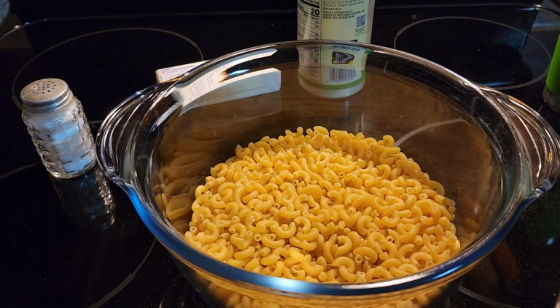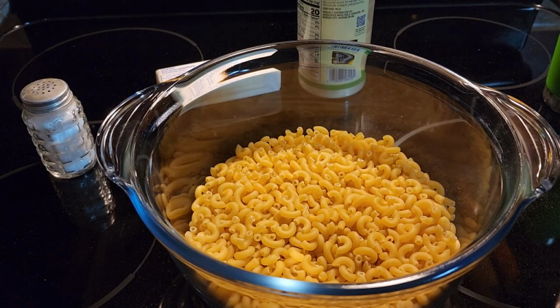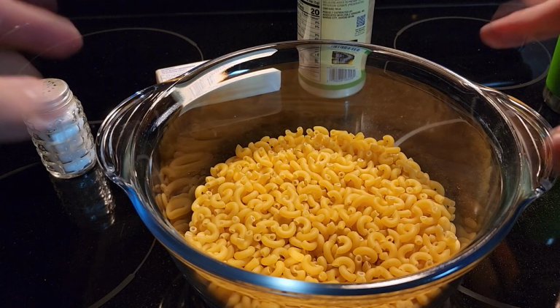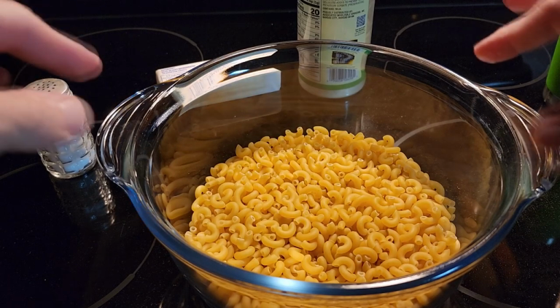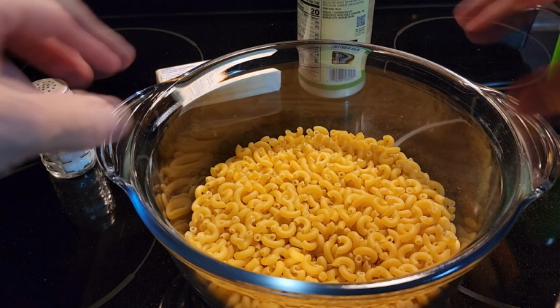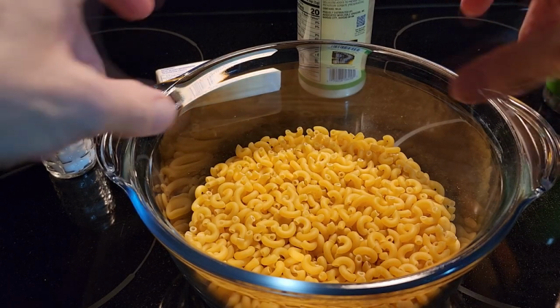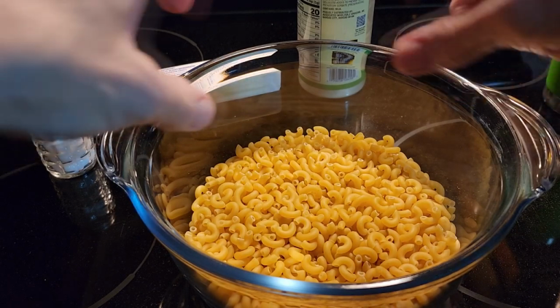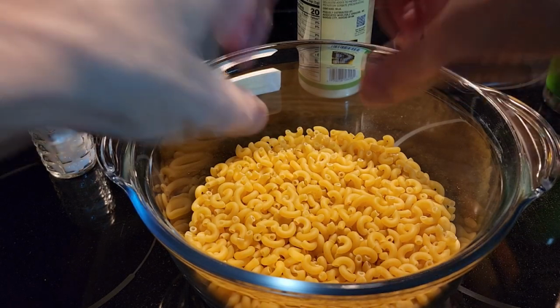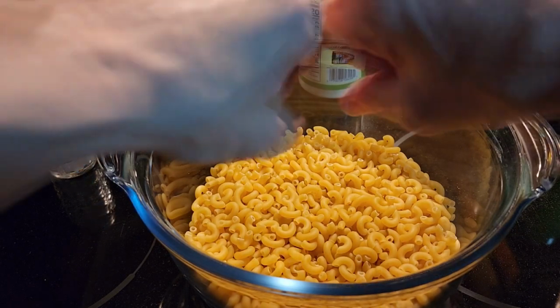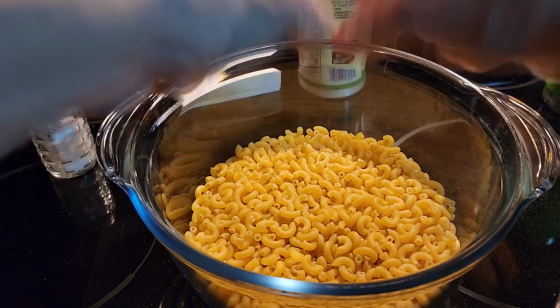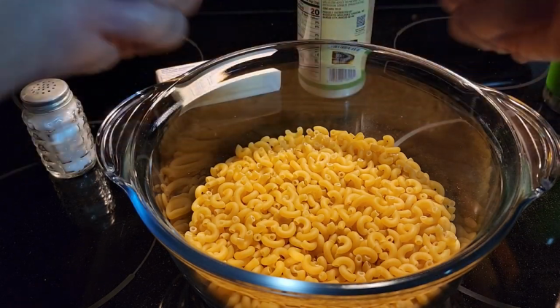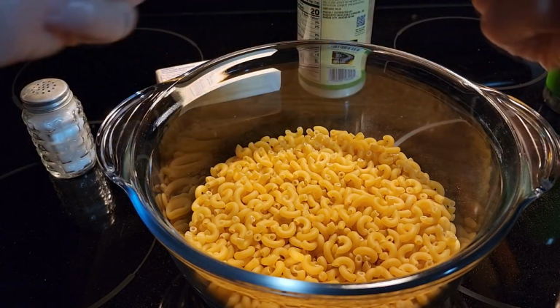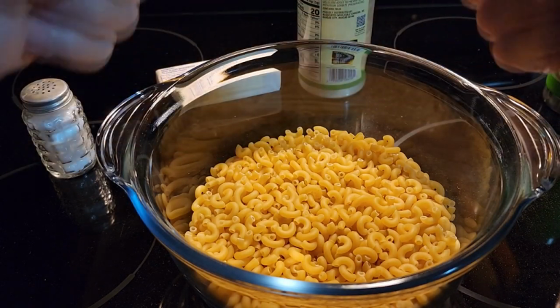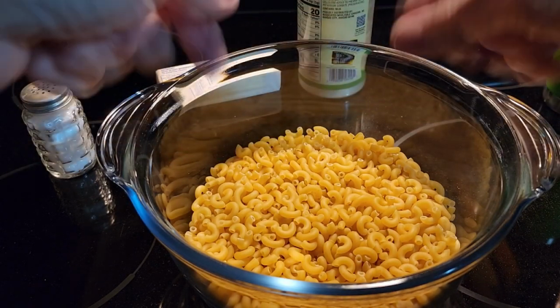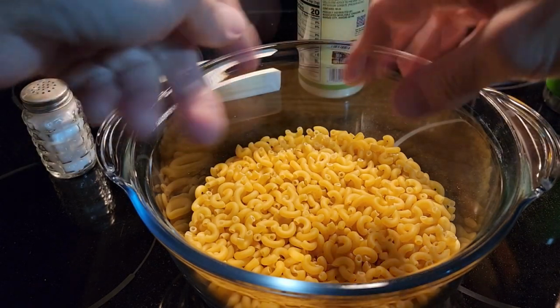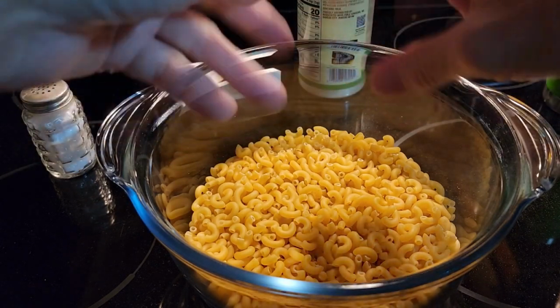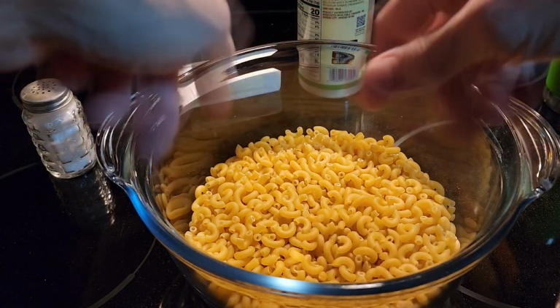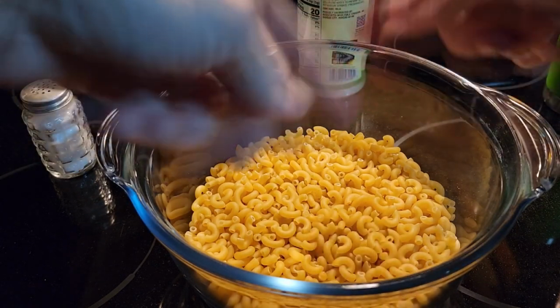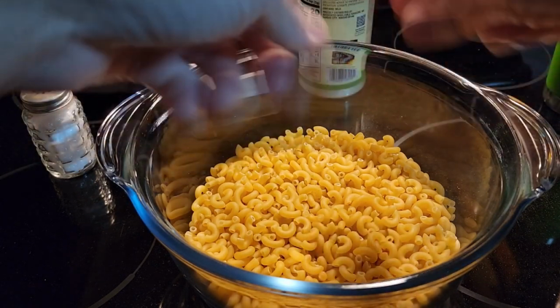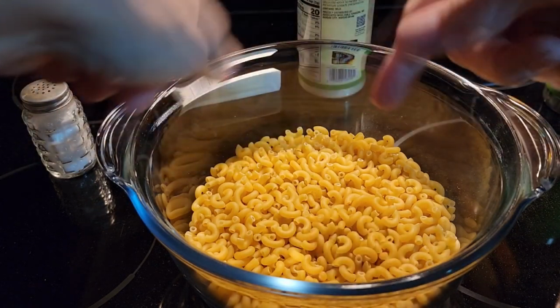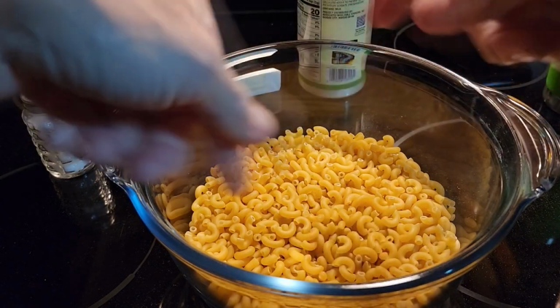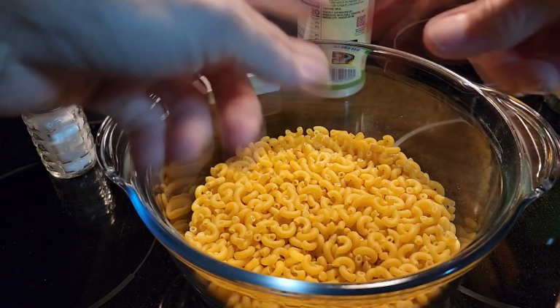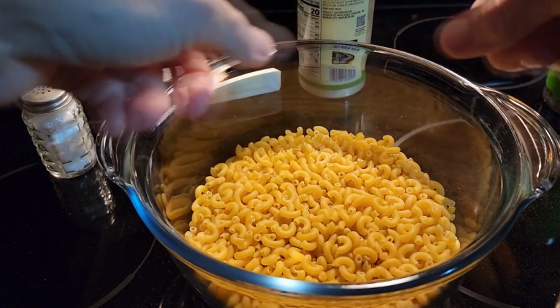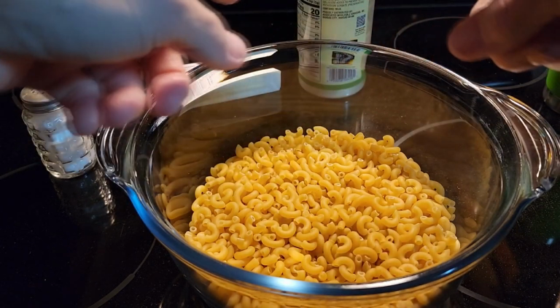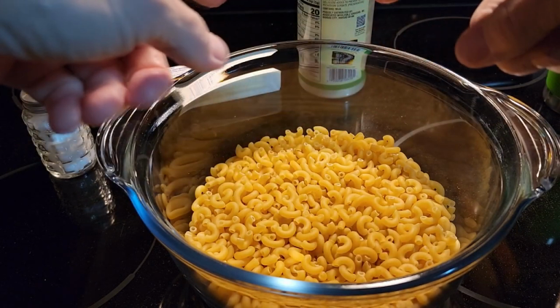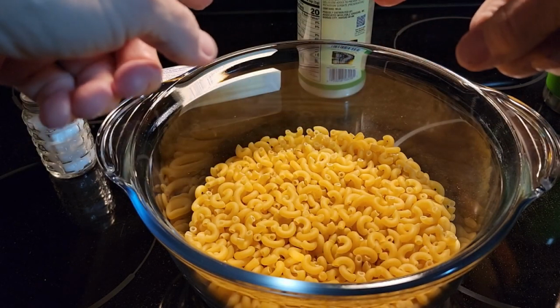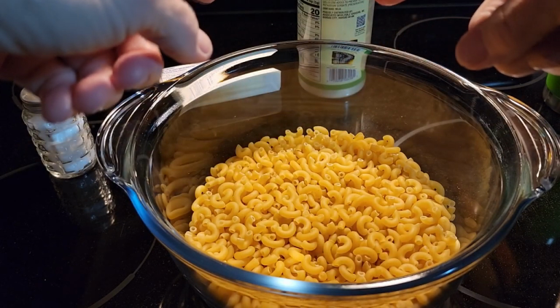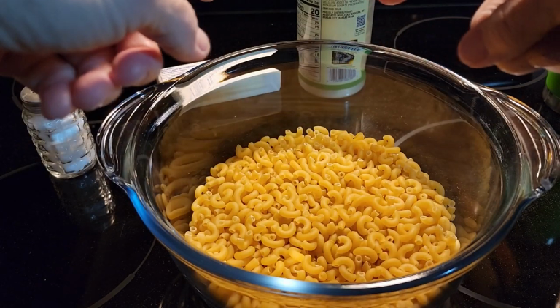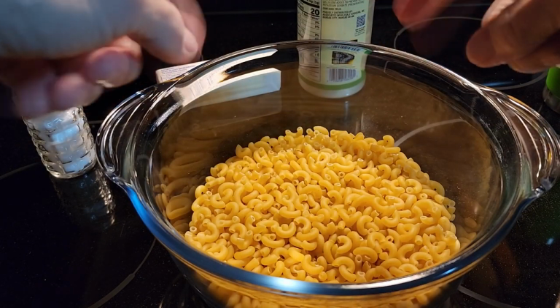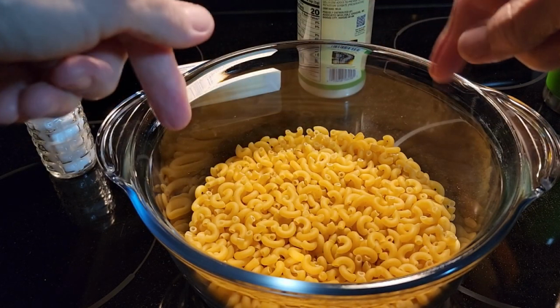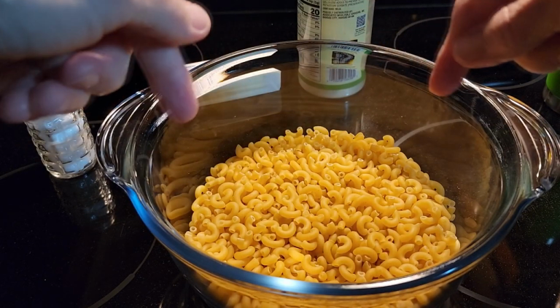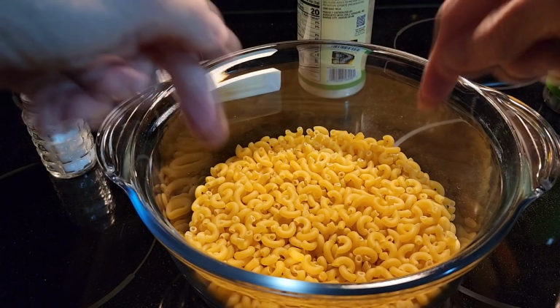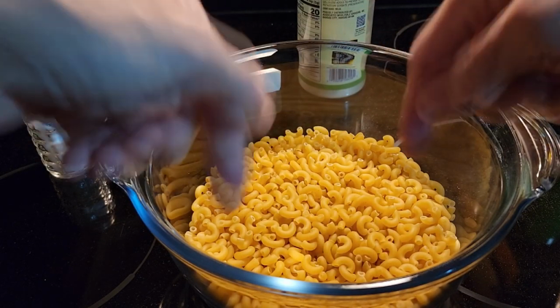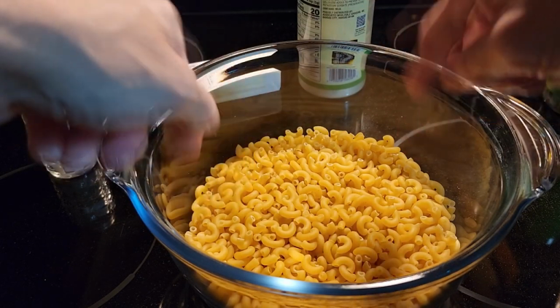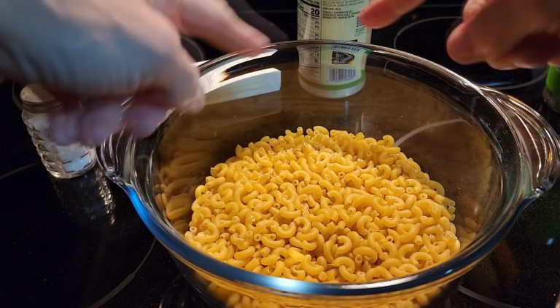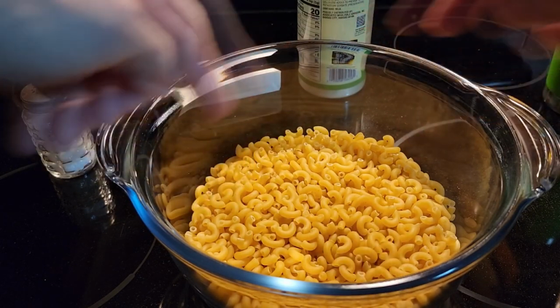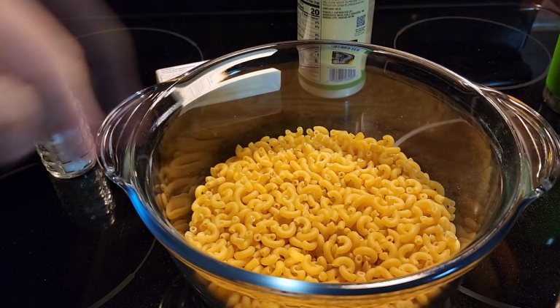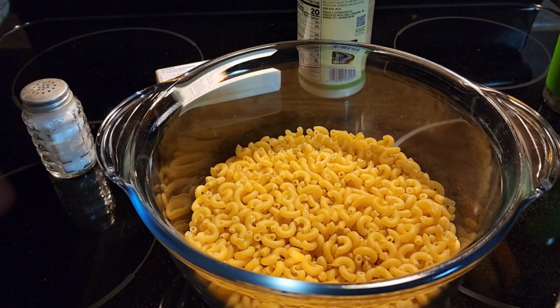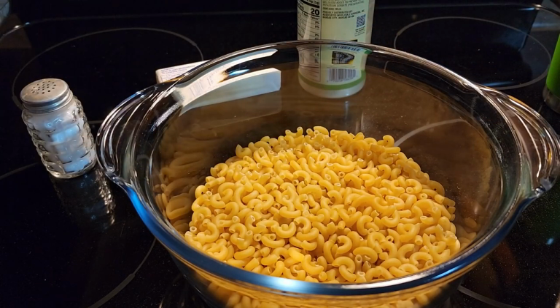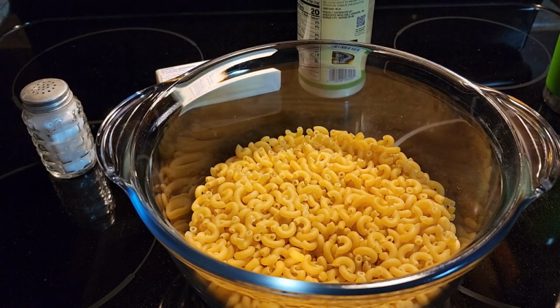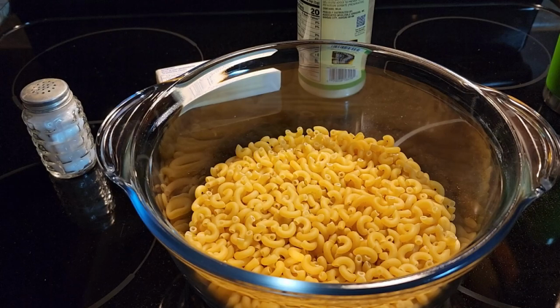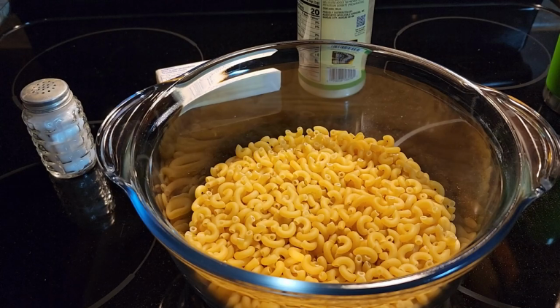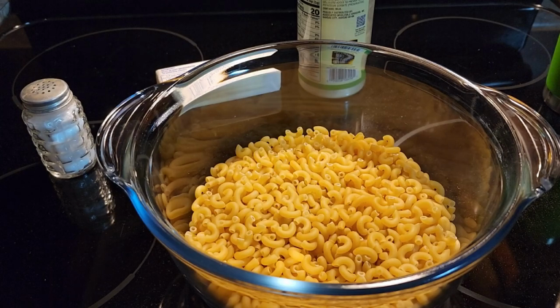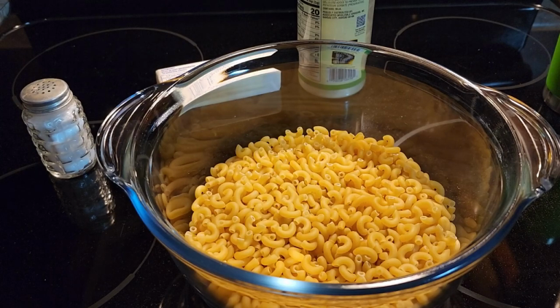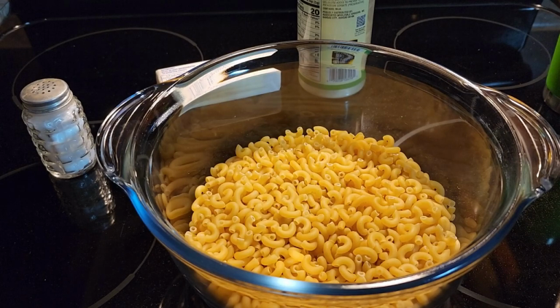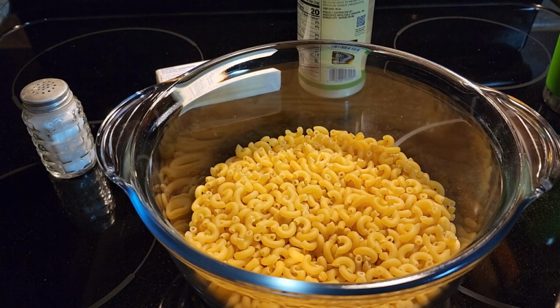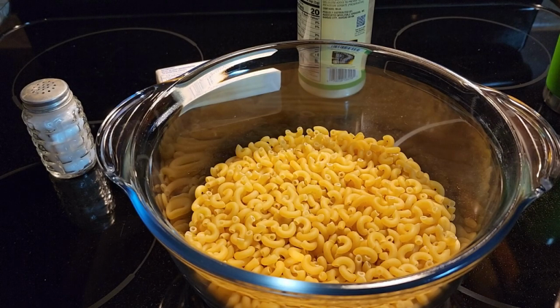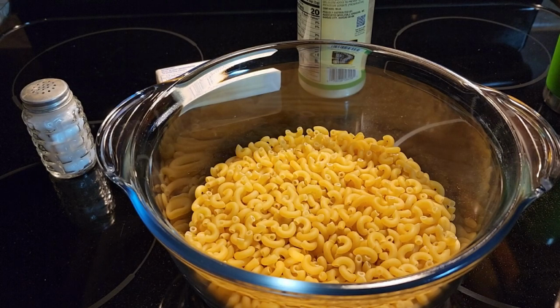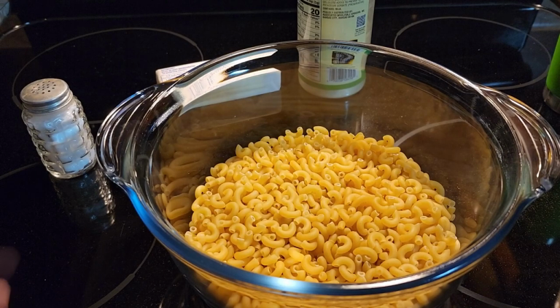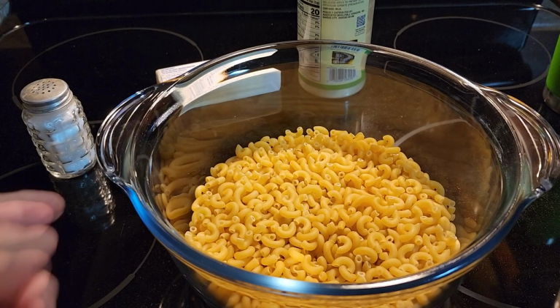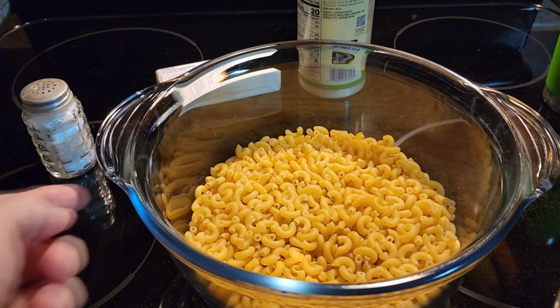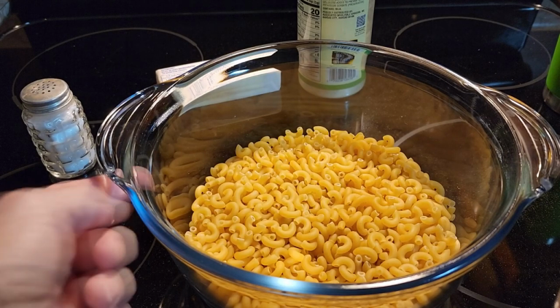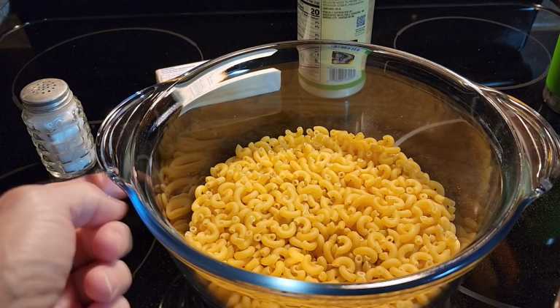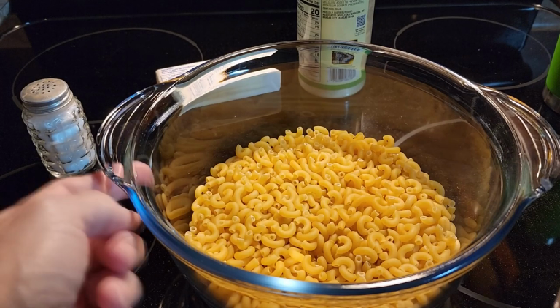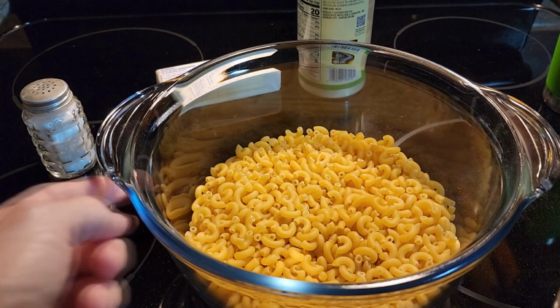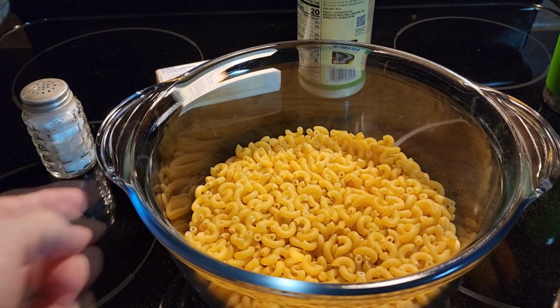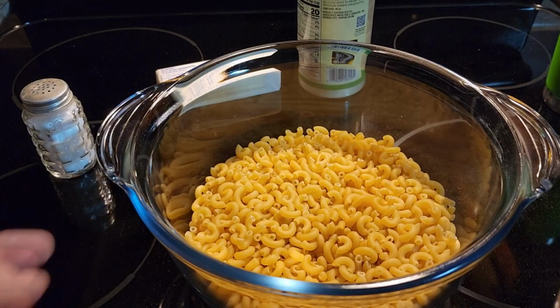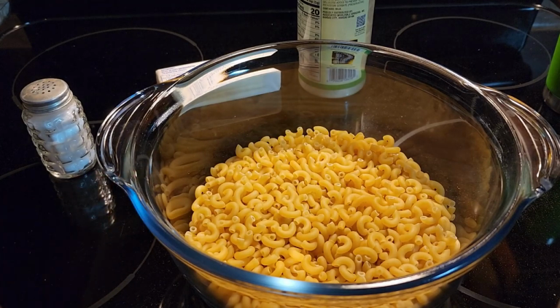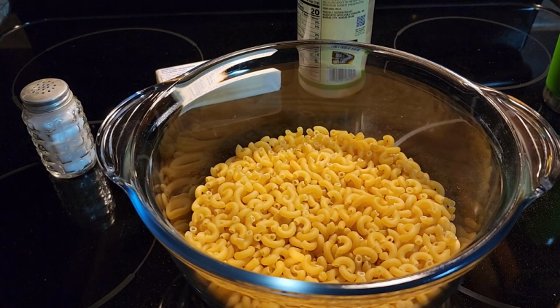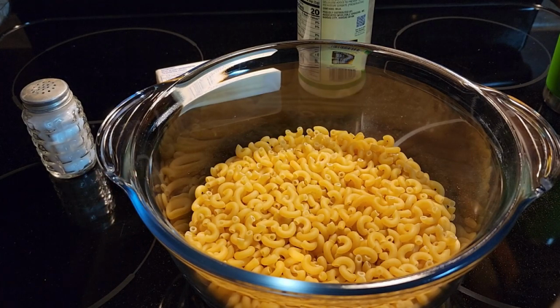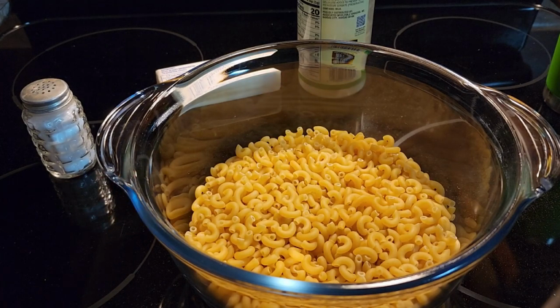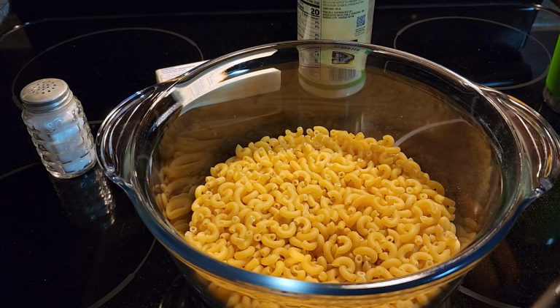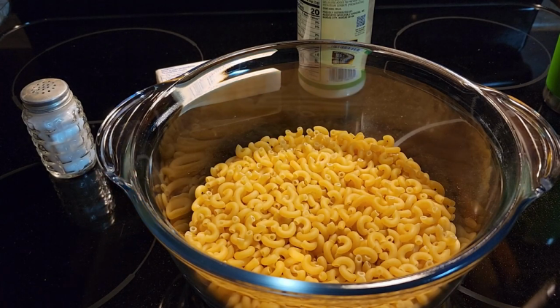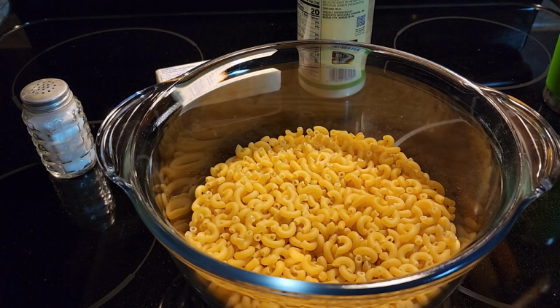Spaghetti noodles you have to break apart — half them up before you put them in the bowl. Make sure your bowl is microwave safe.